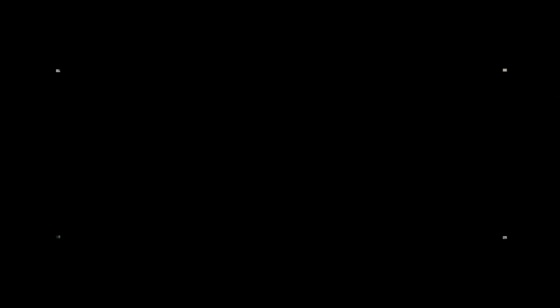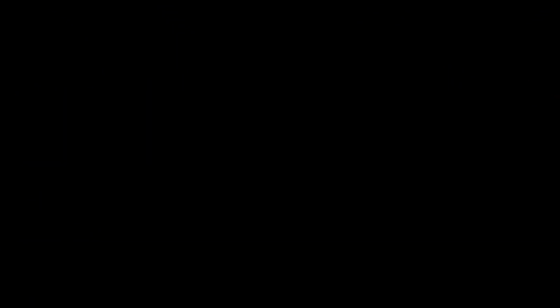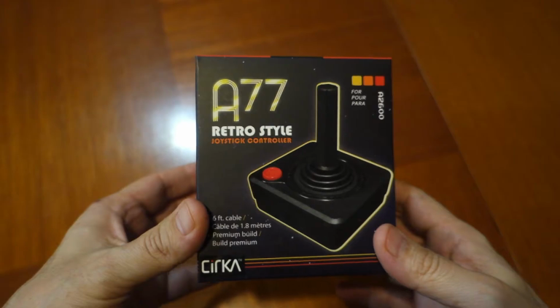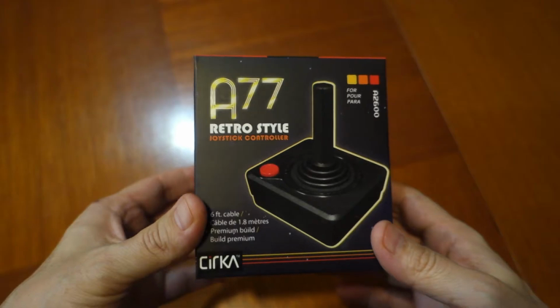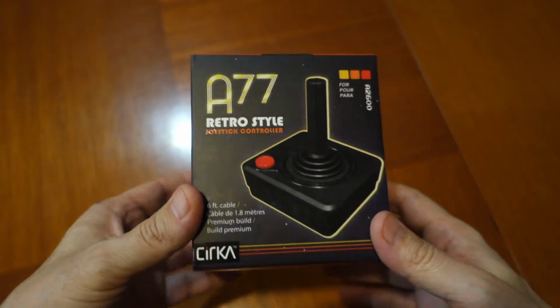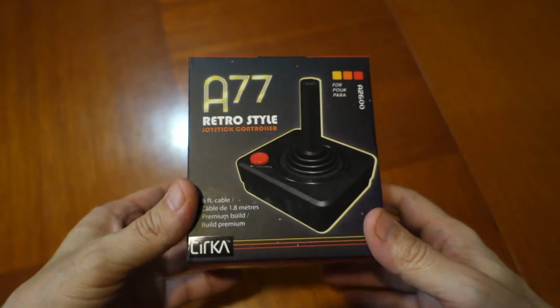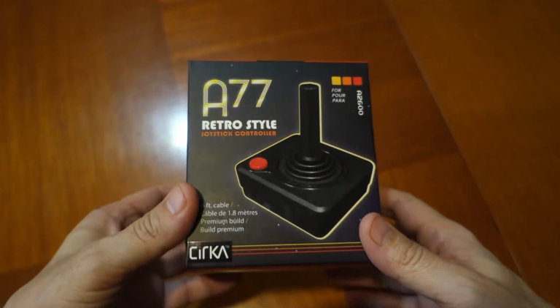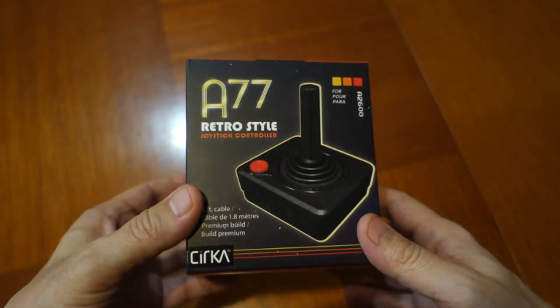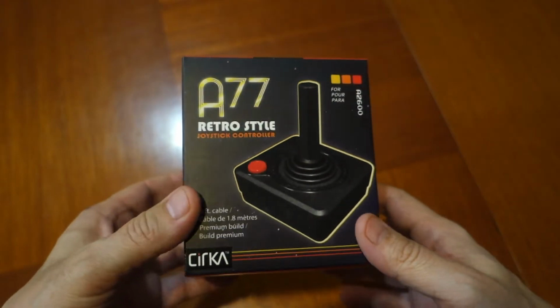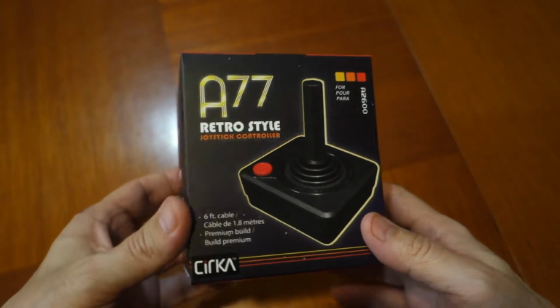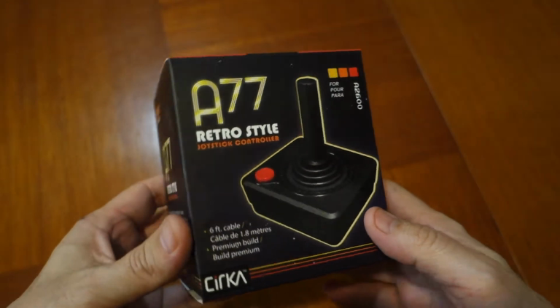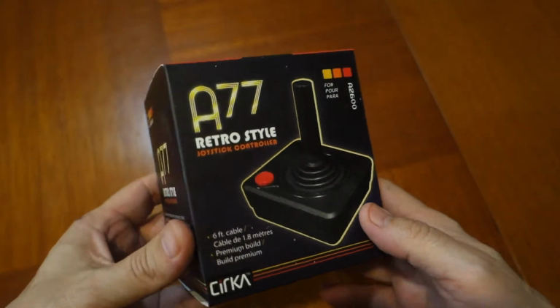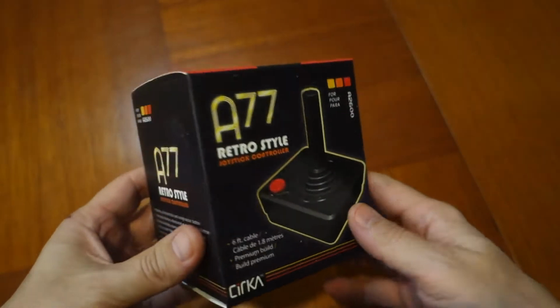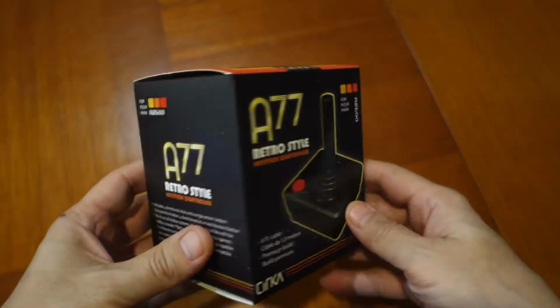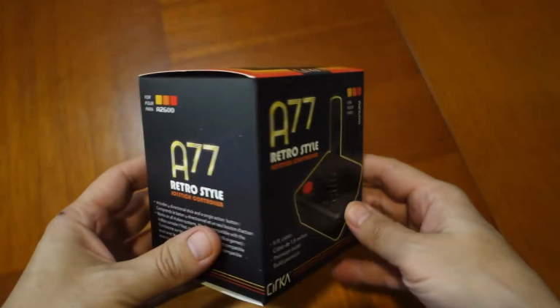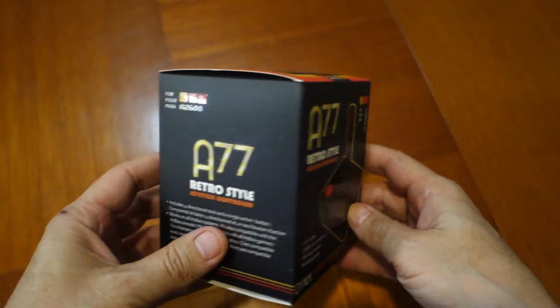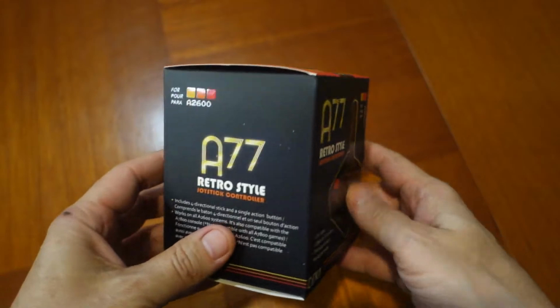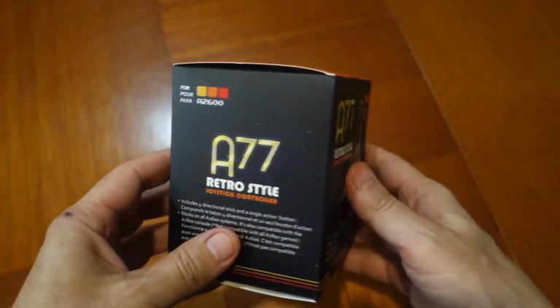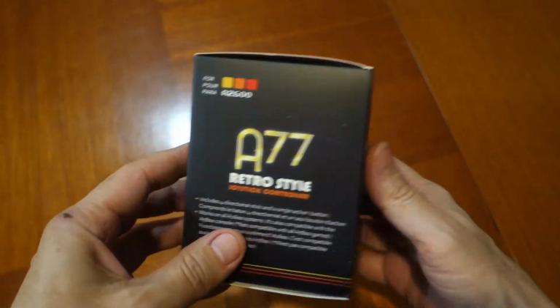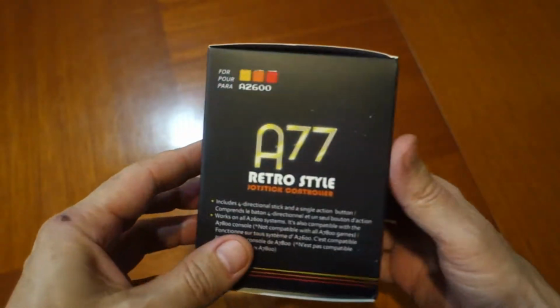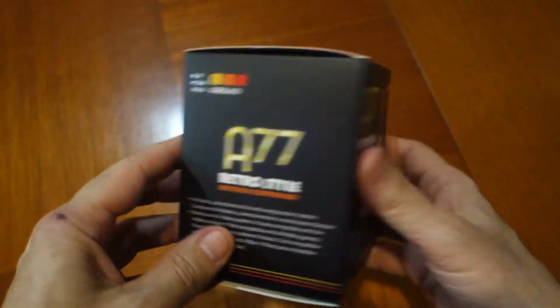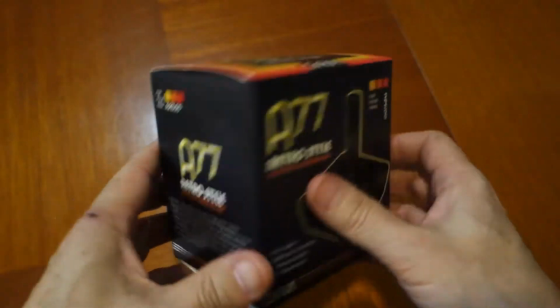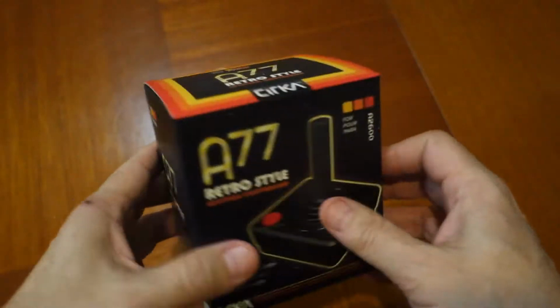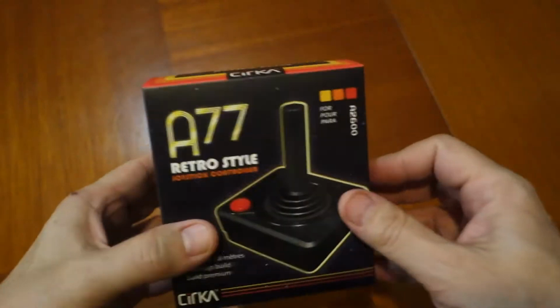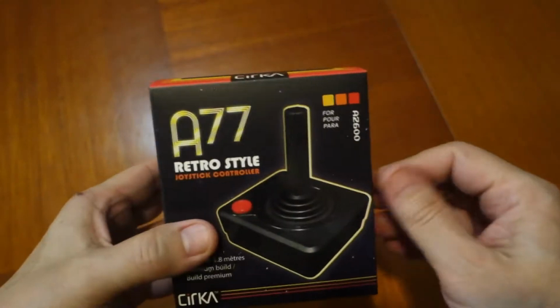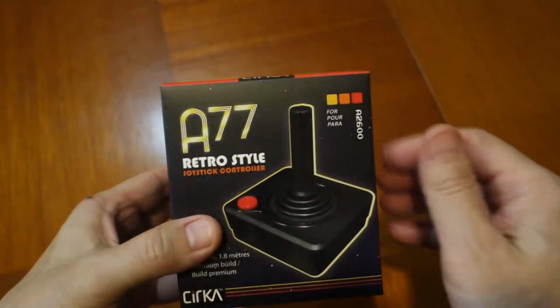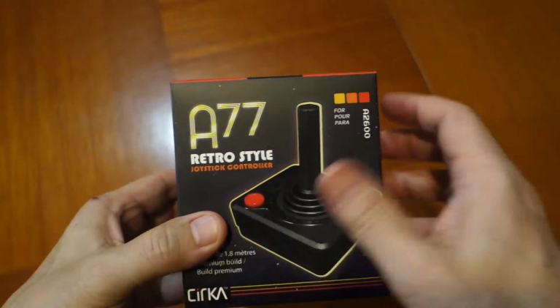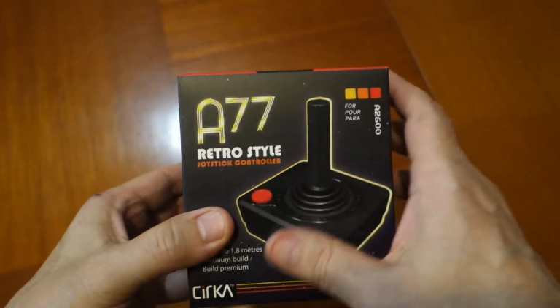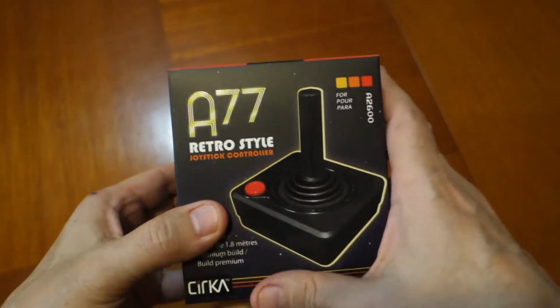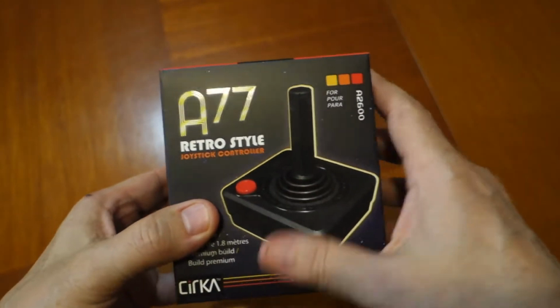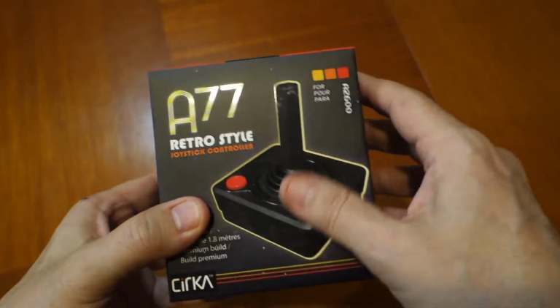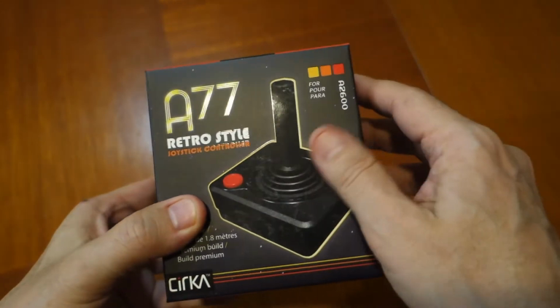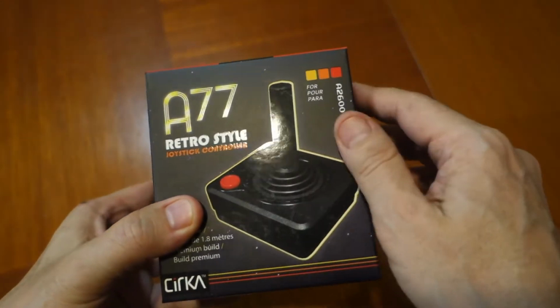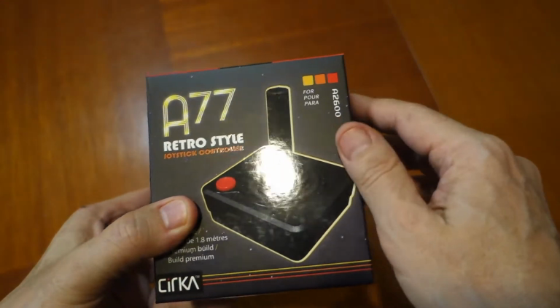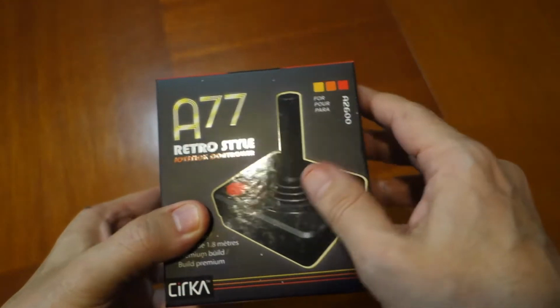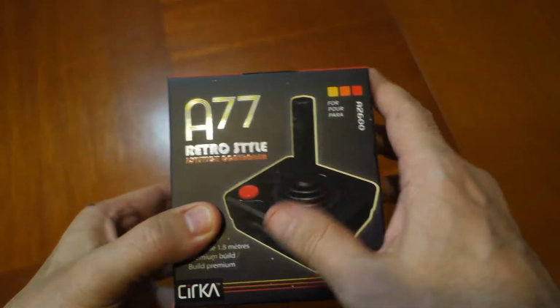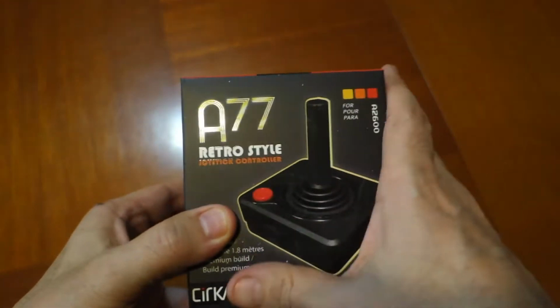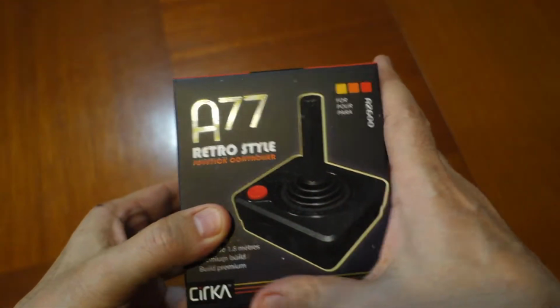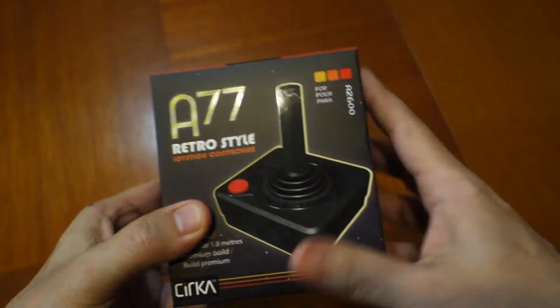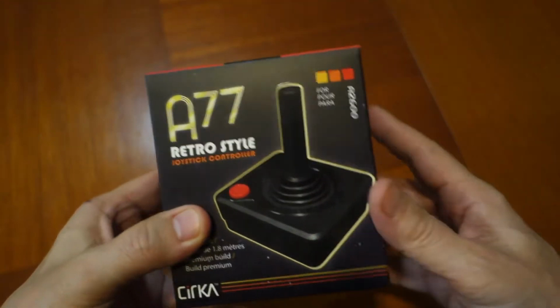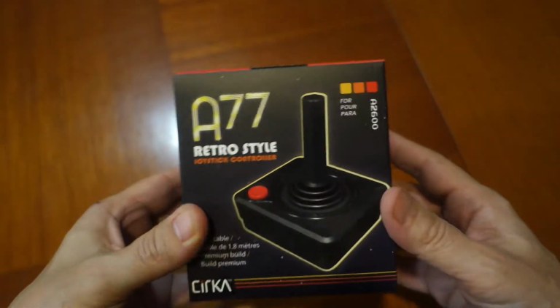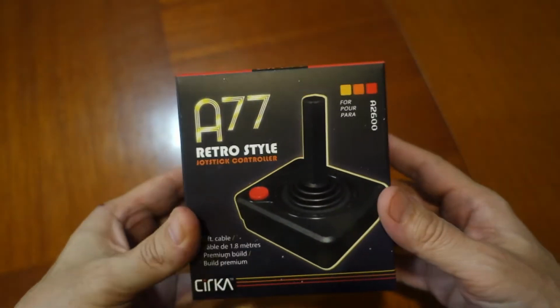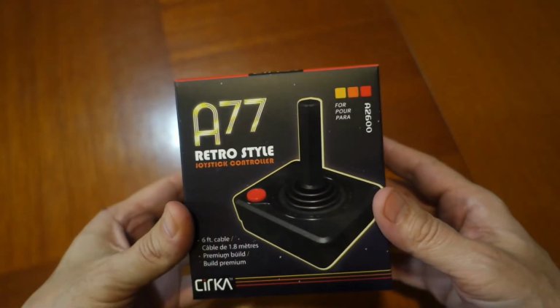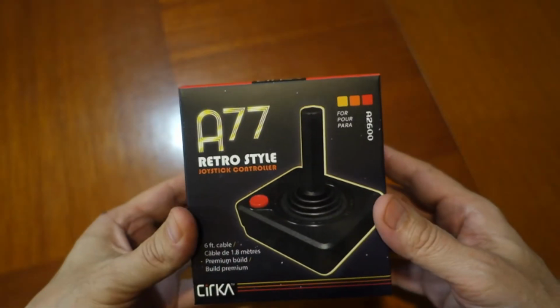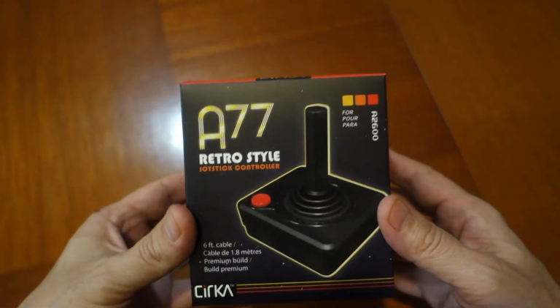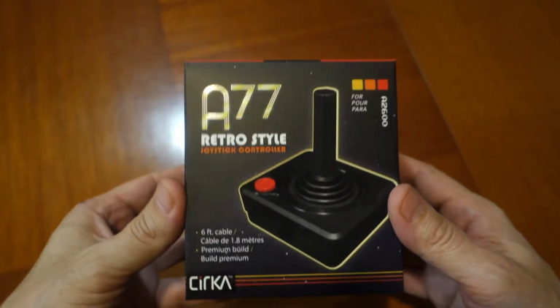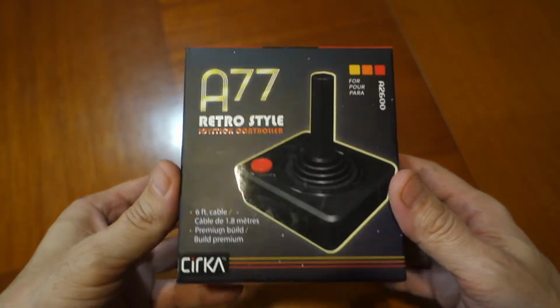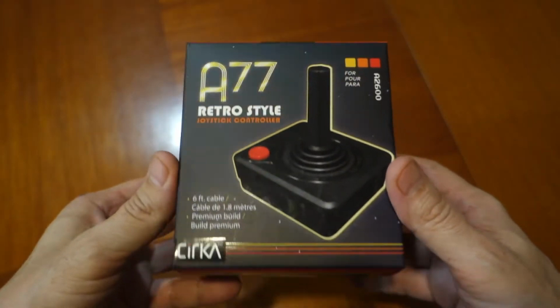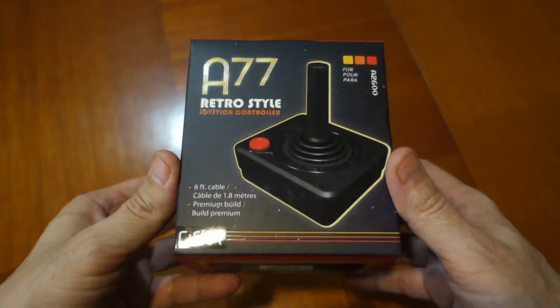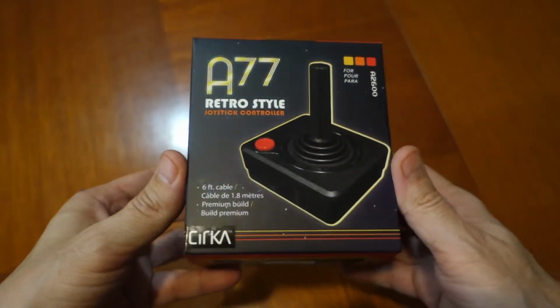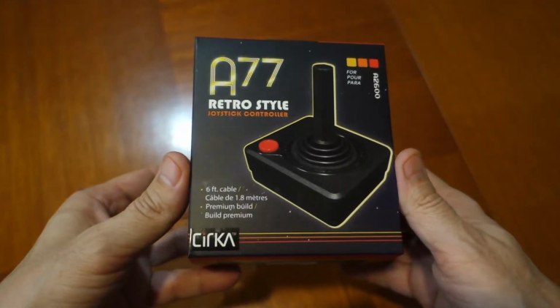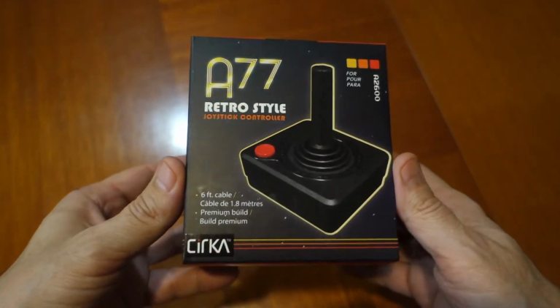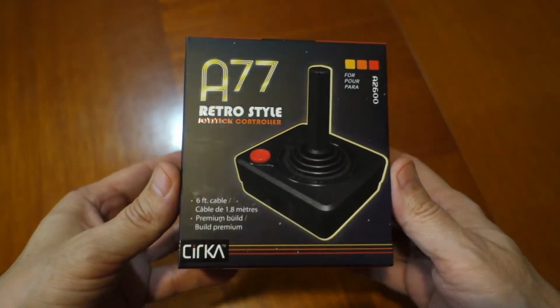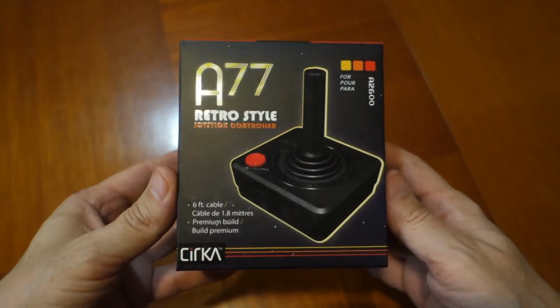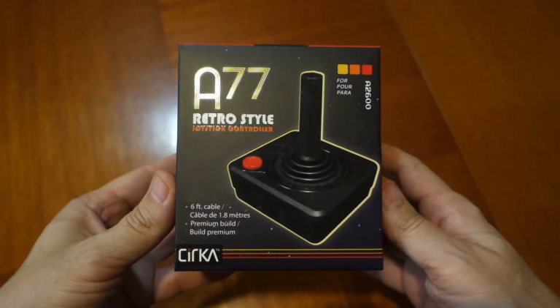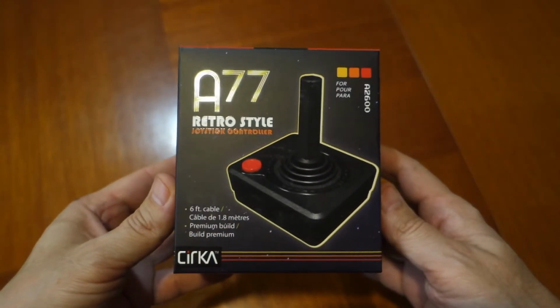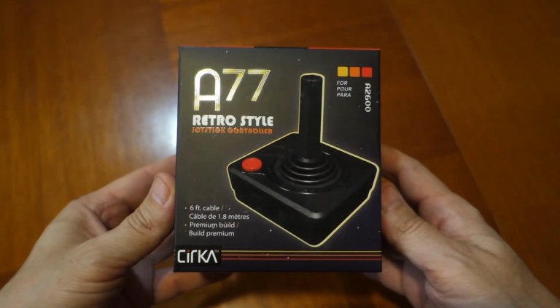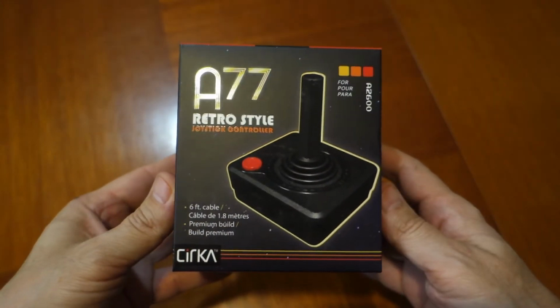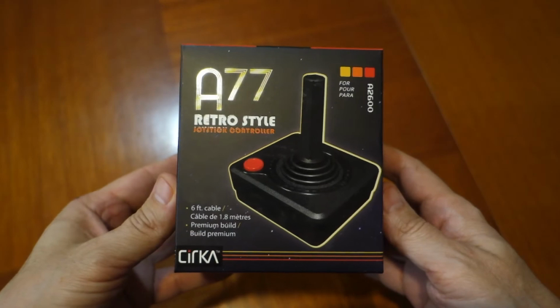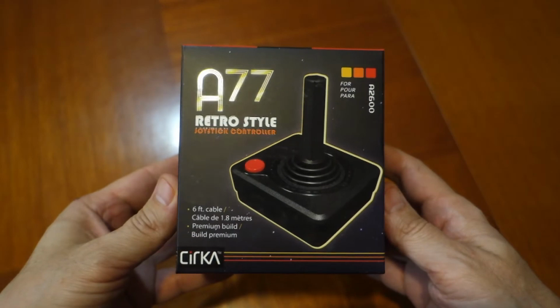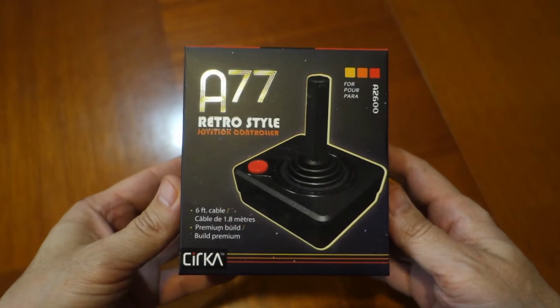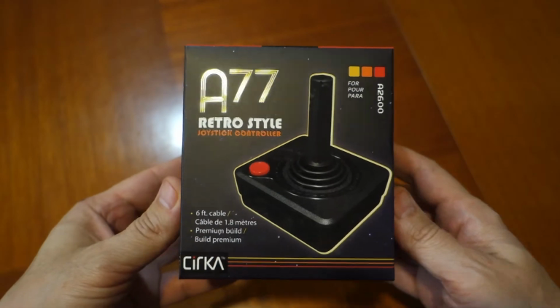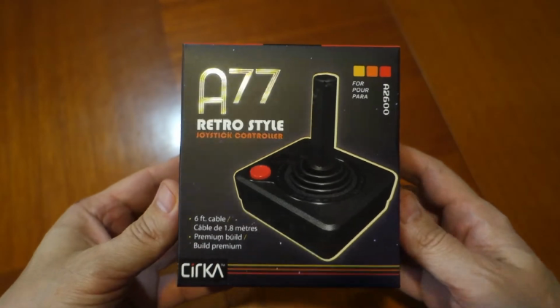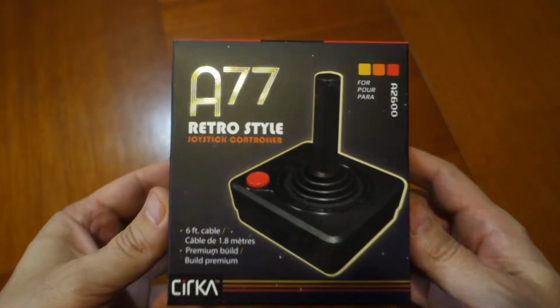Is it worth it to go out and buy this premium retro controller? Or should you seek out new old stock CX40? Continue watching to find out.